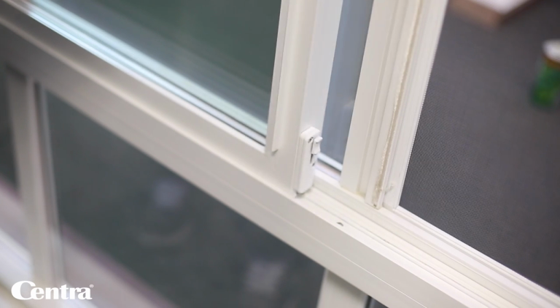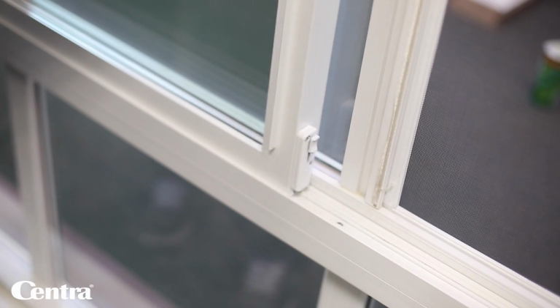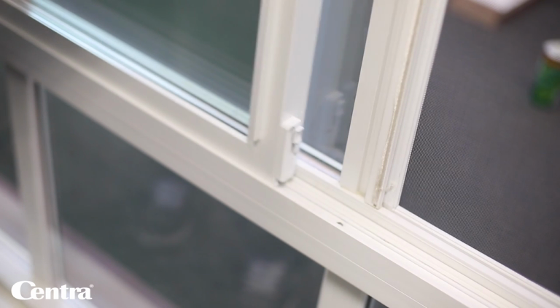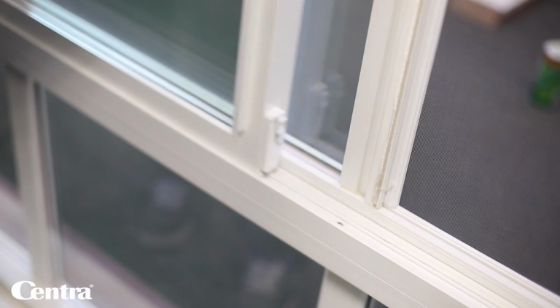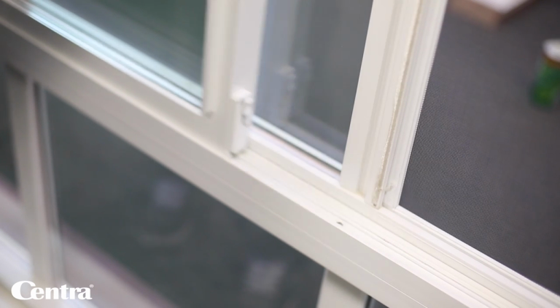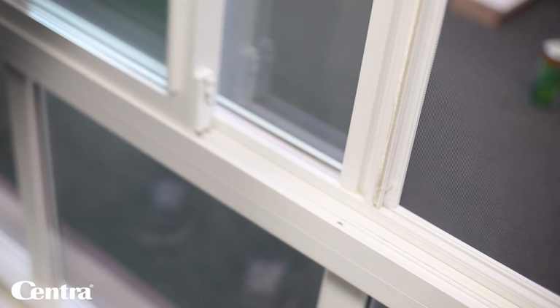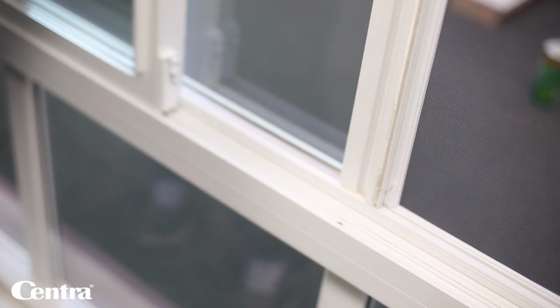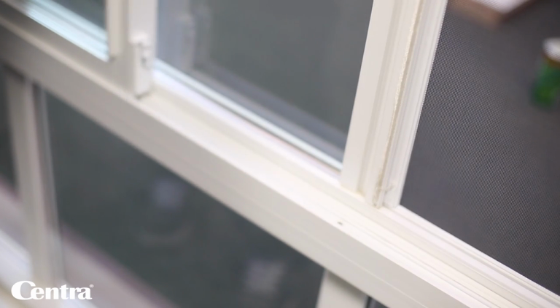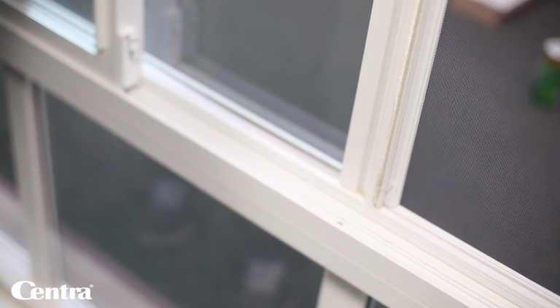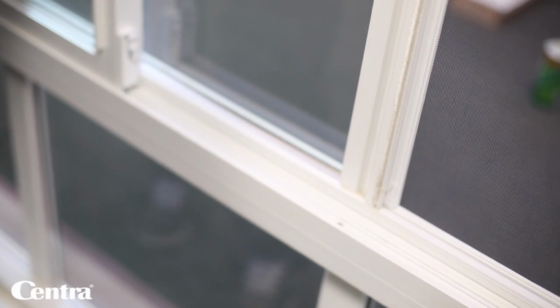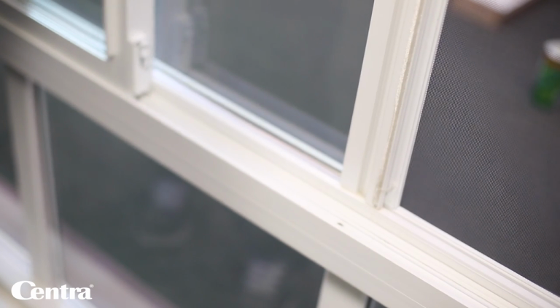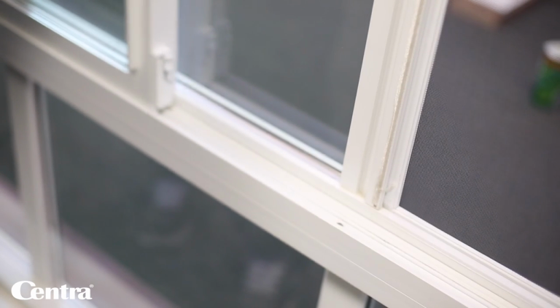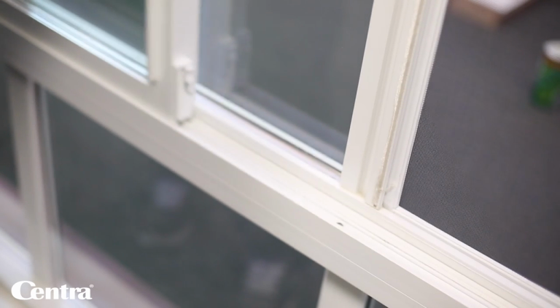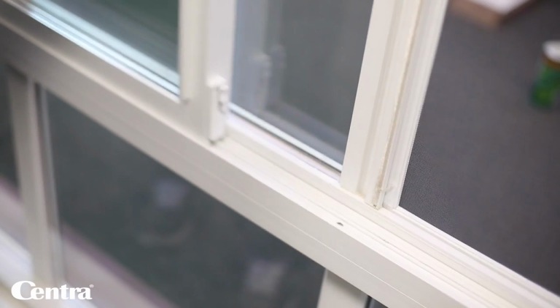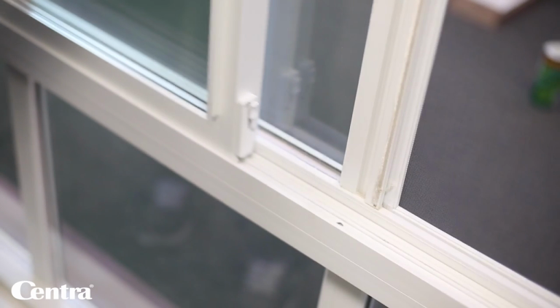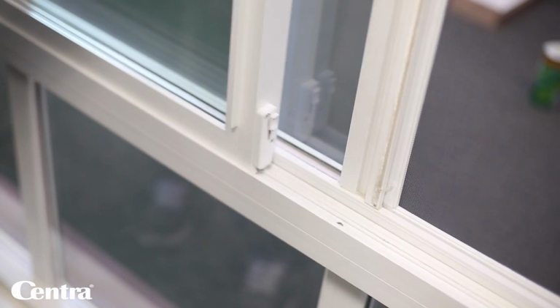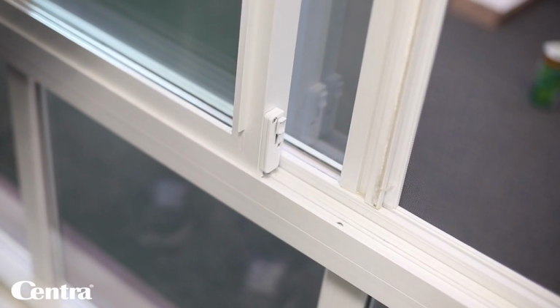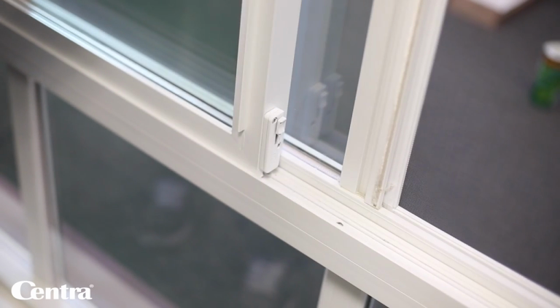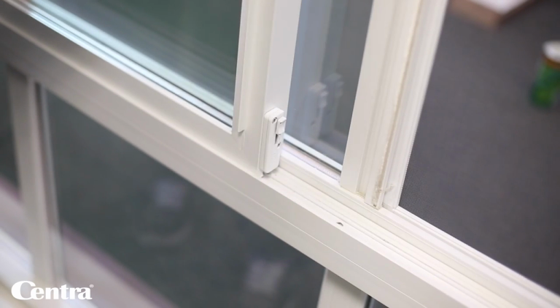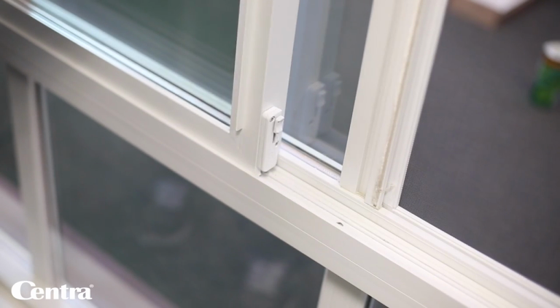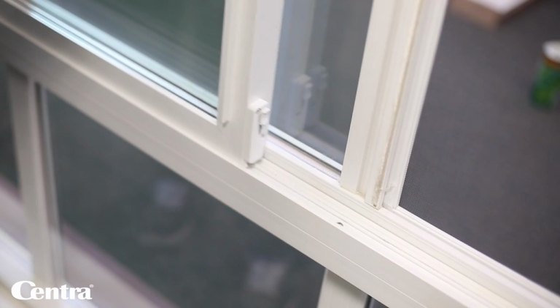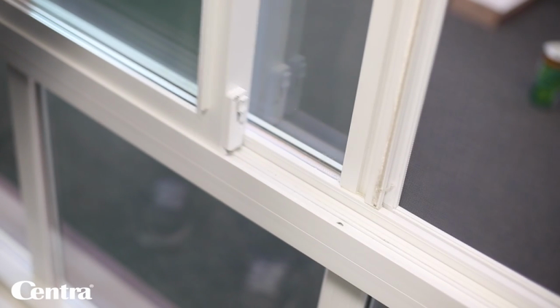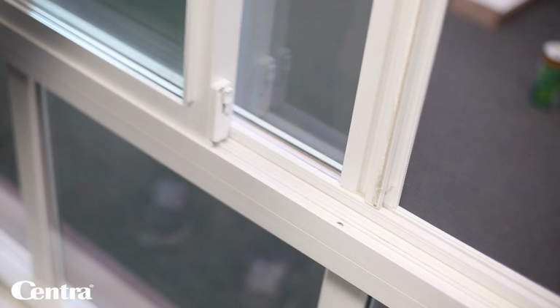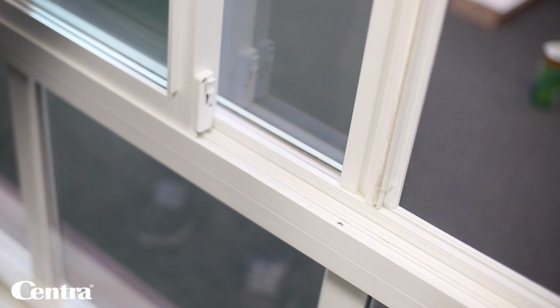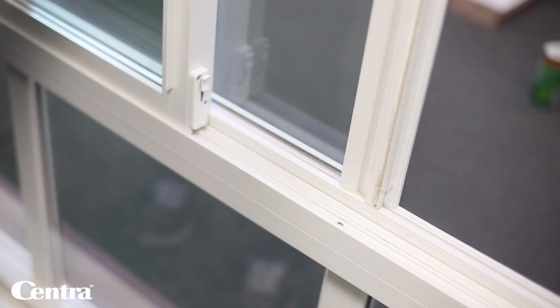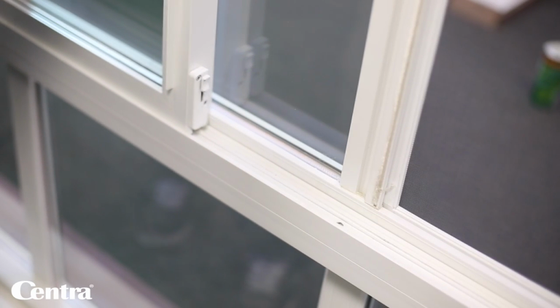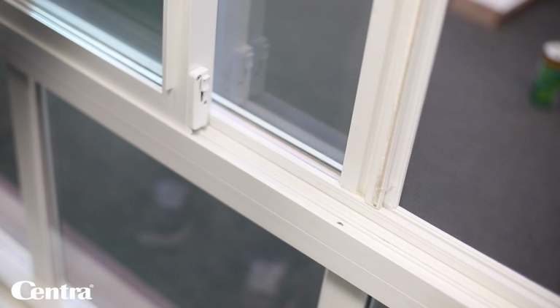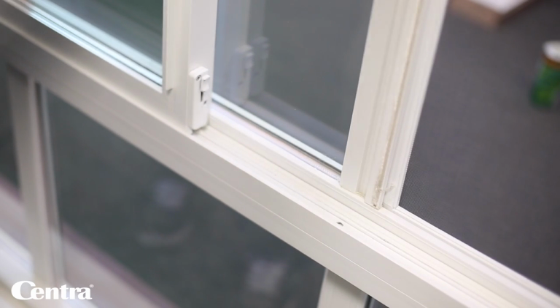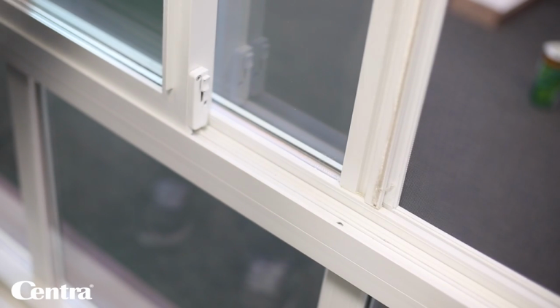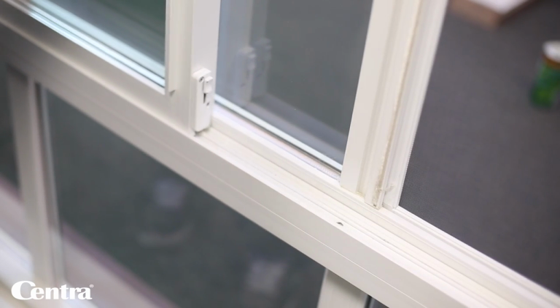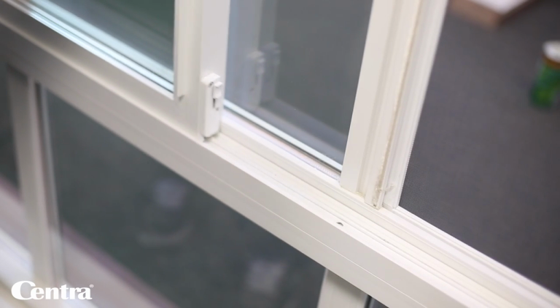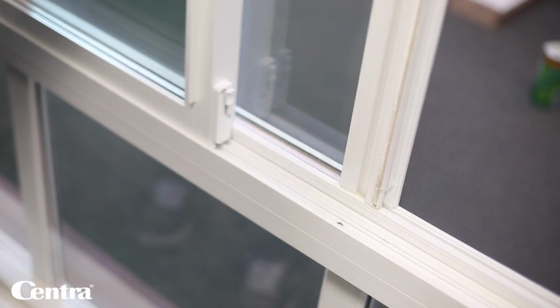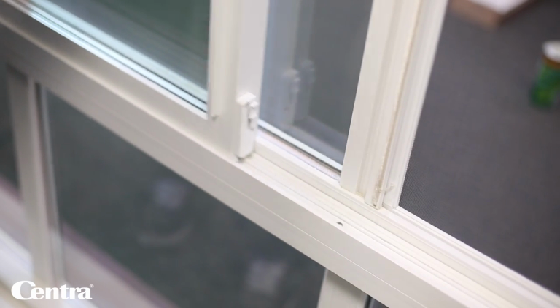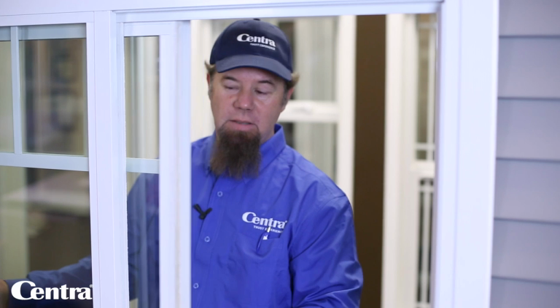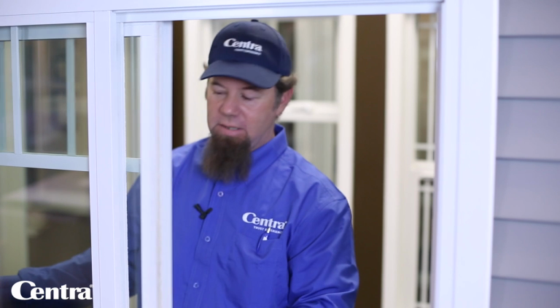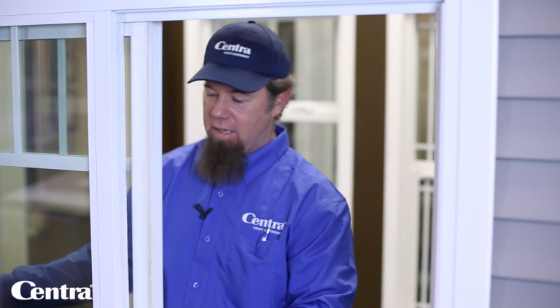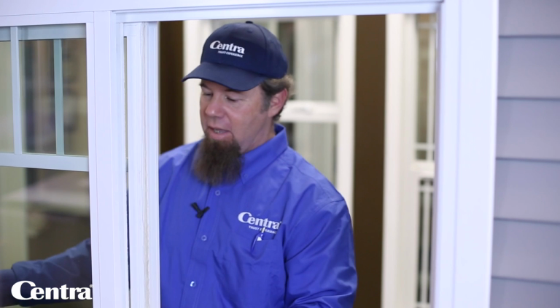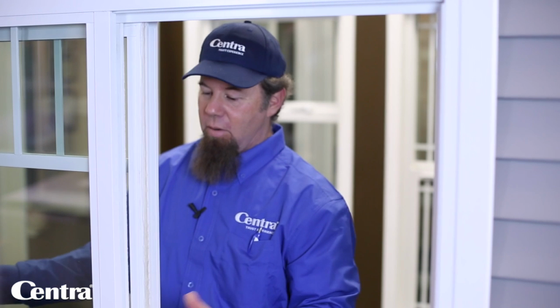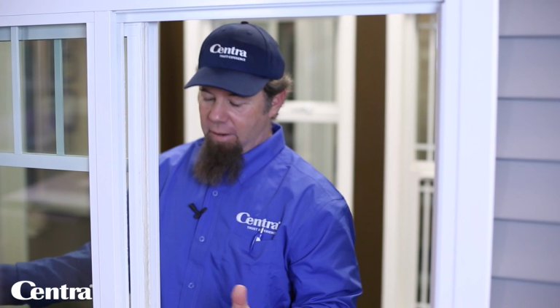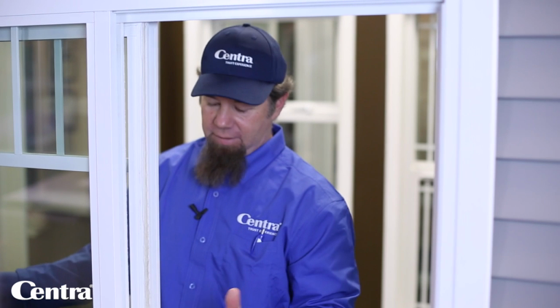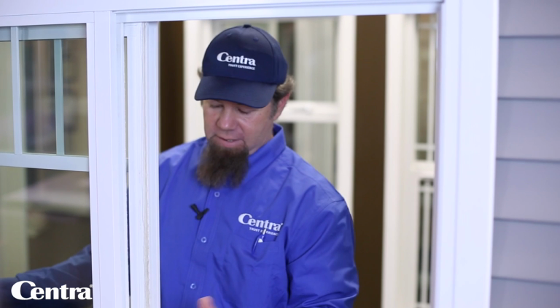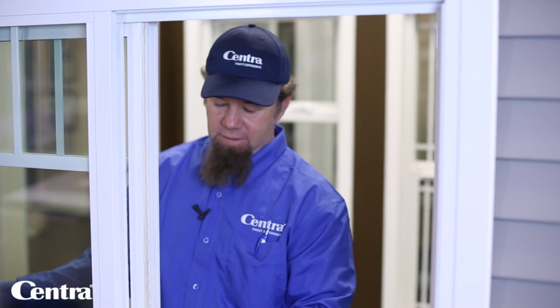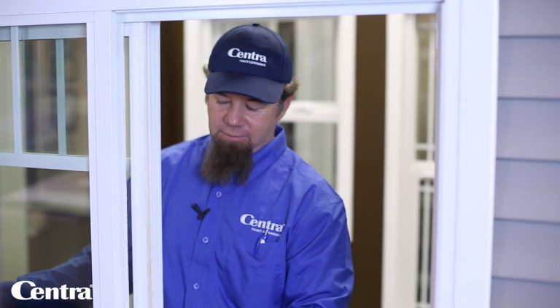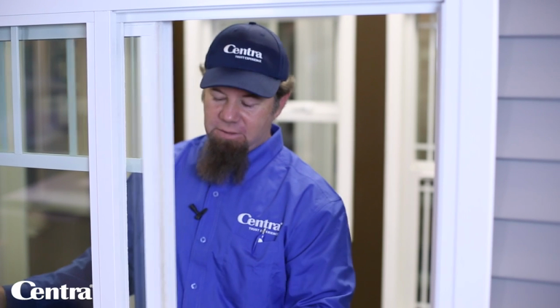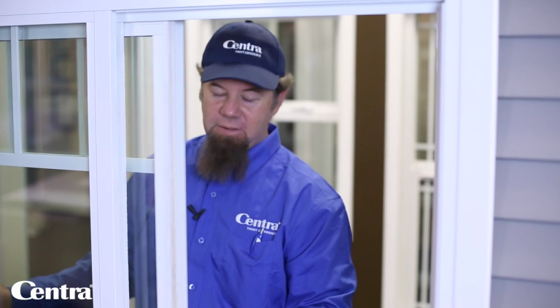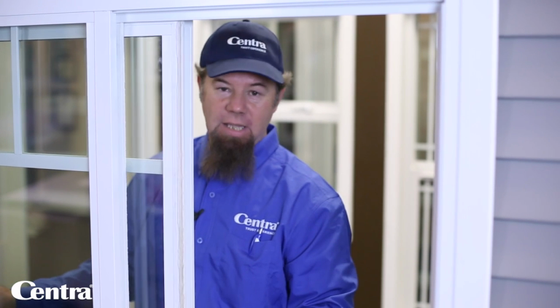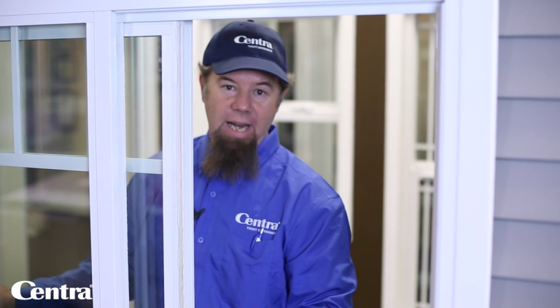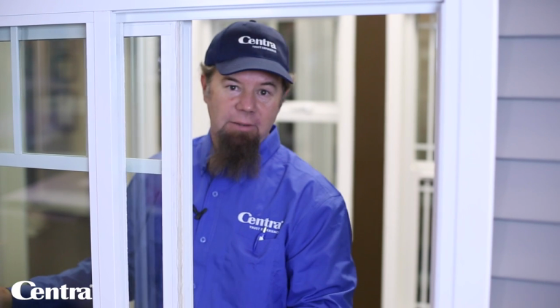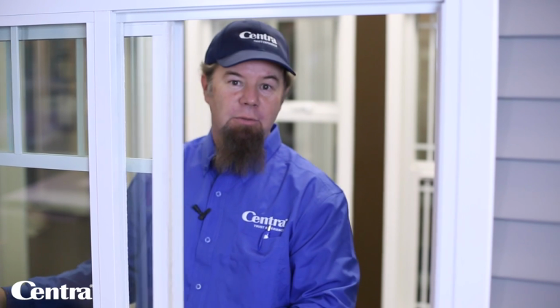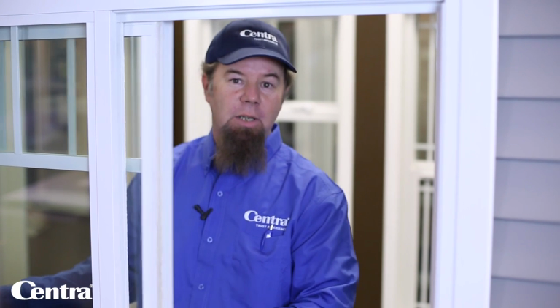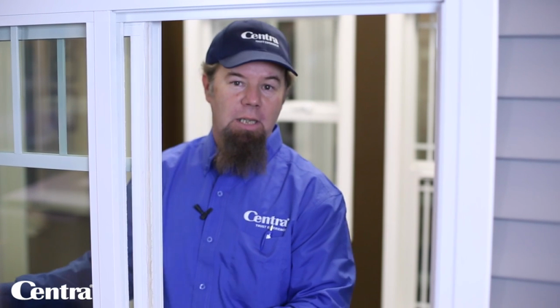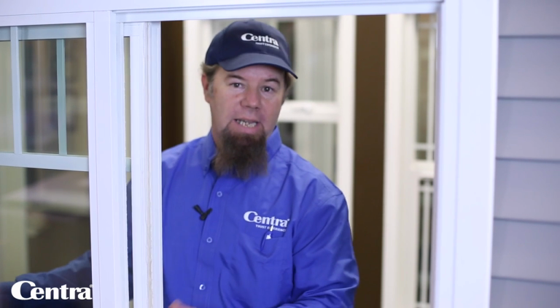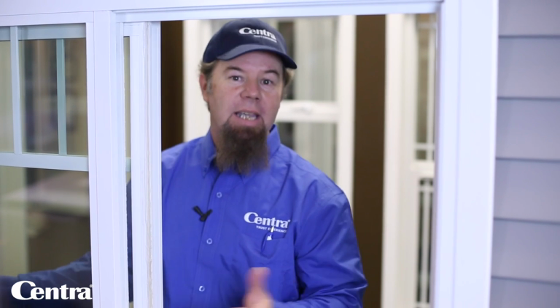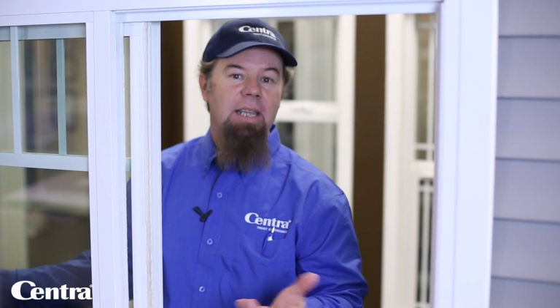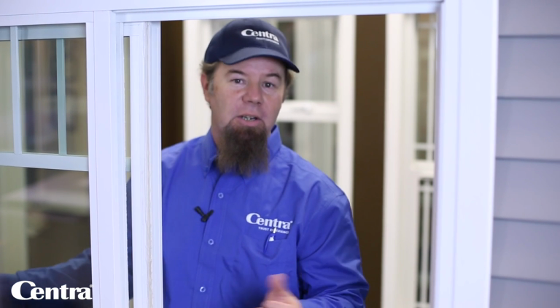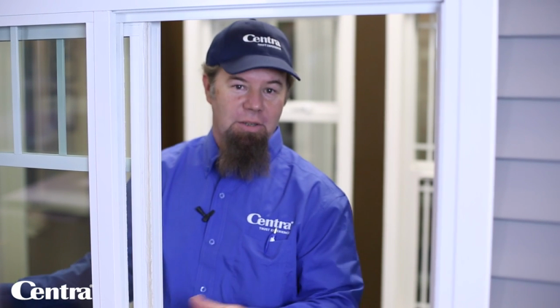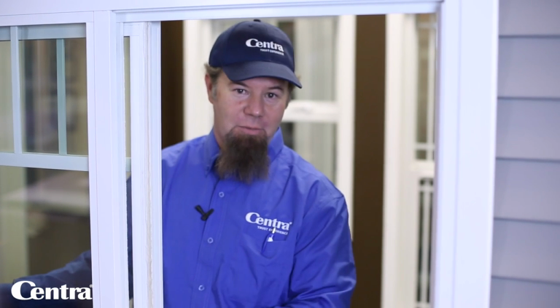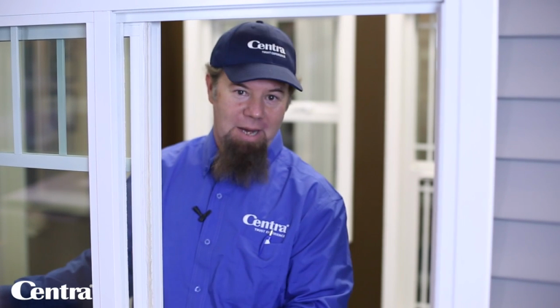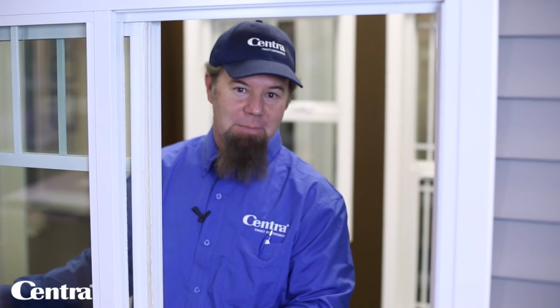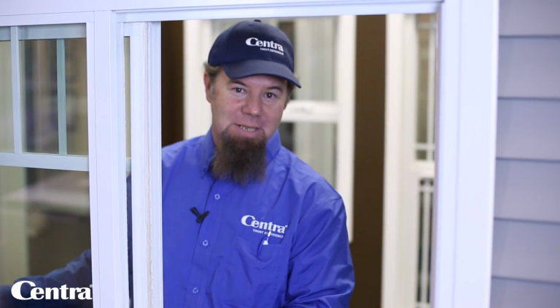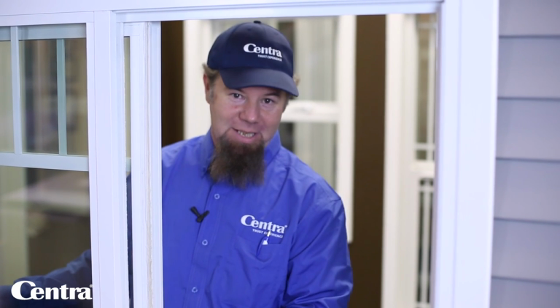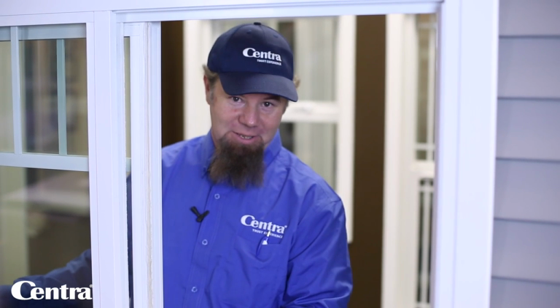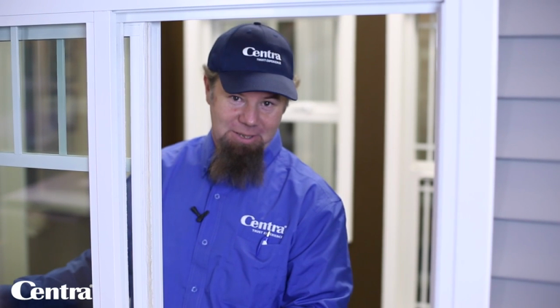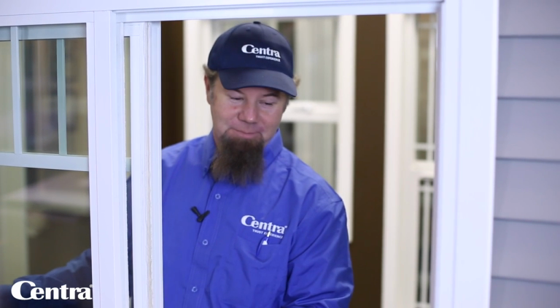Check the window to make sure it slides freely before doing anything else. If it's sliding freely, you're in the right position.